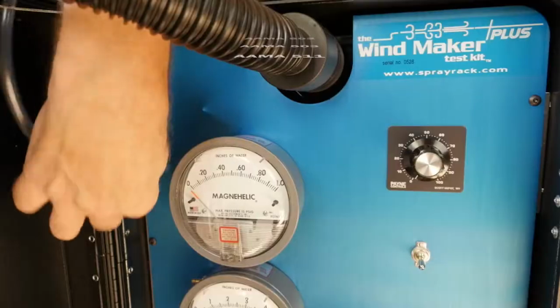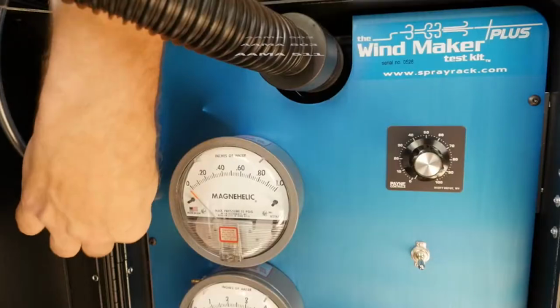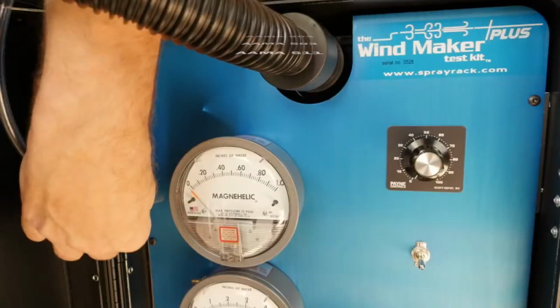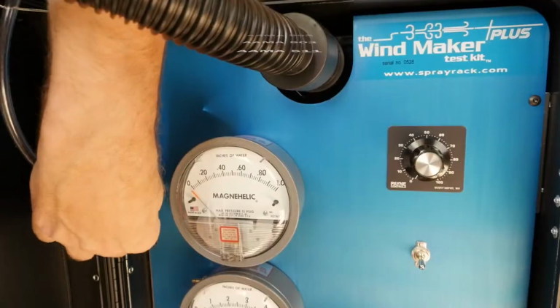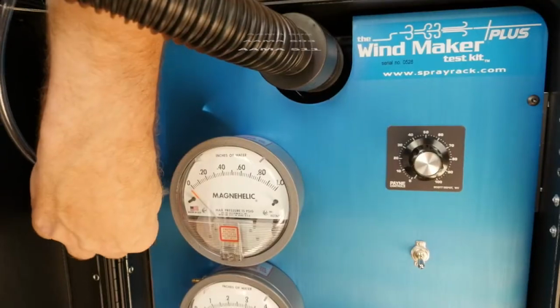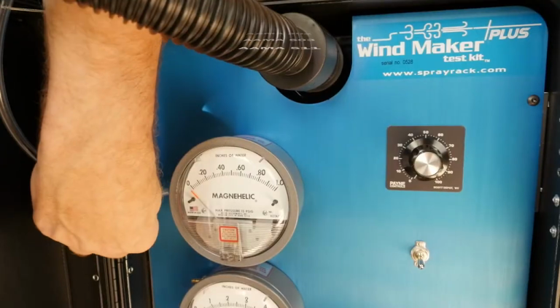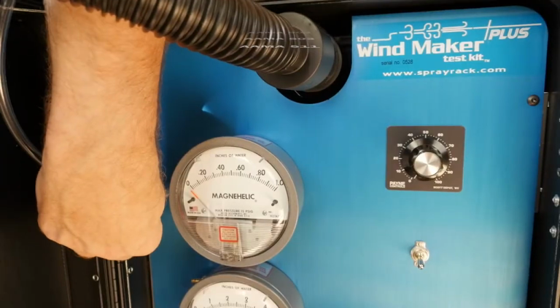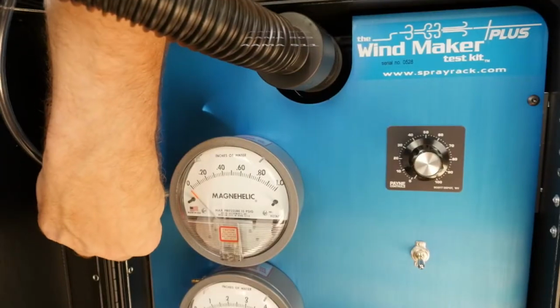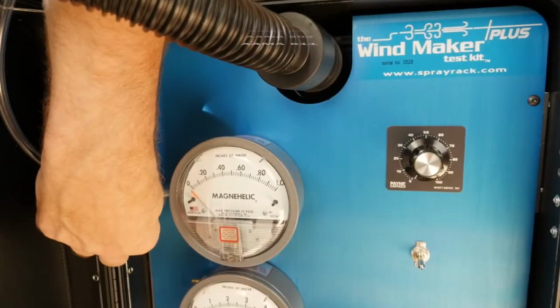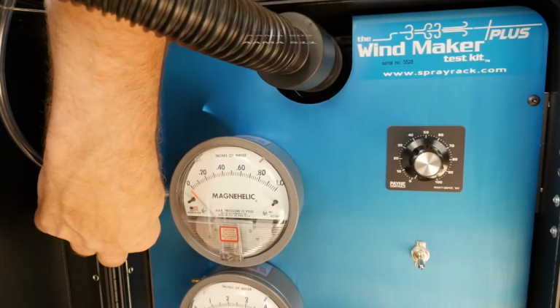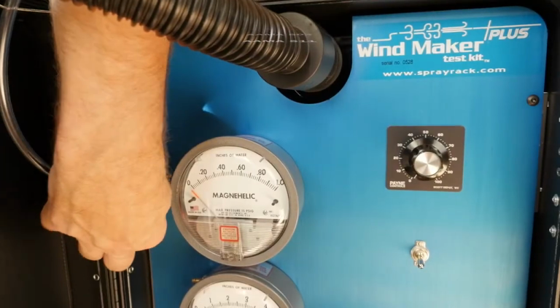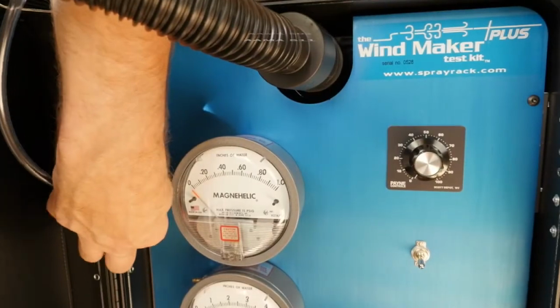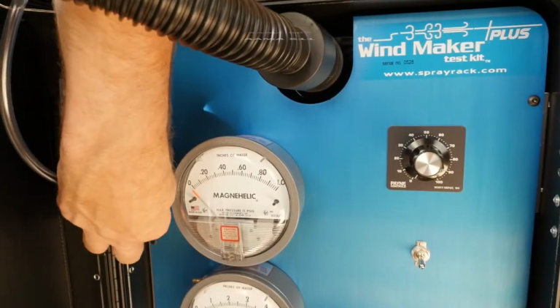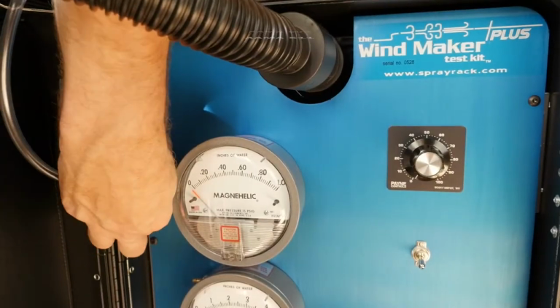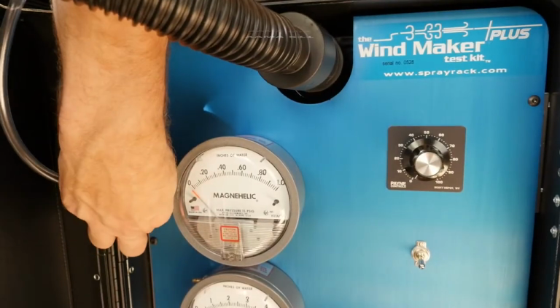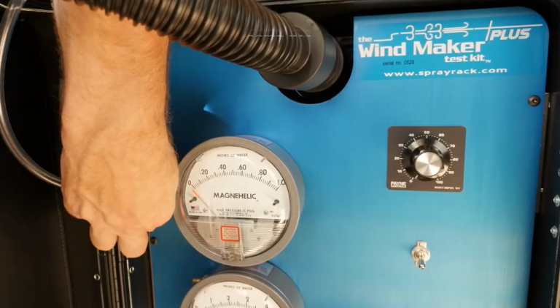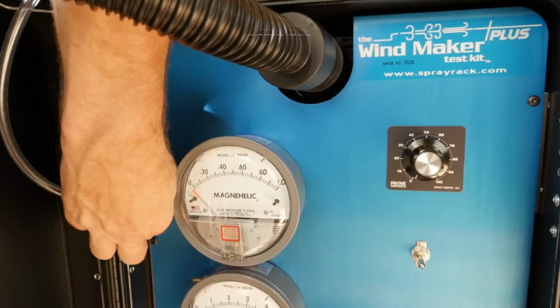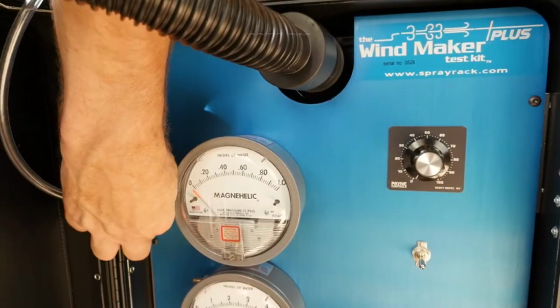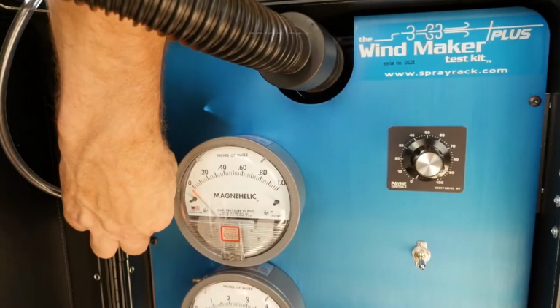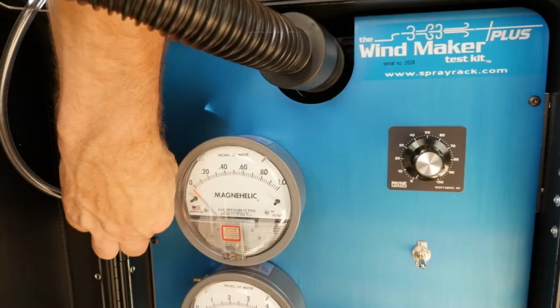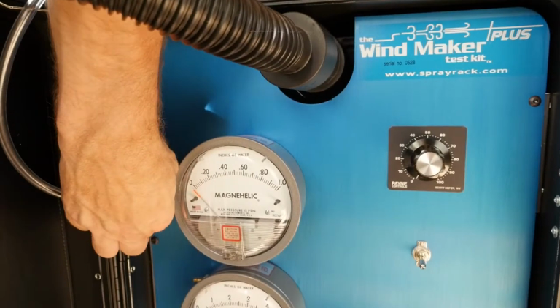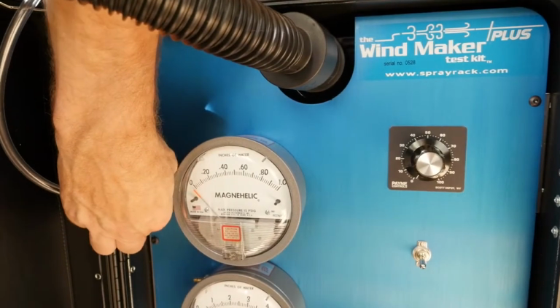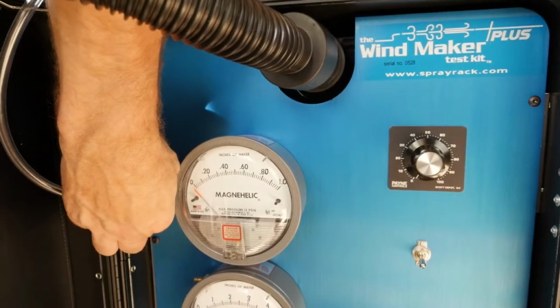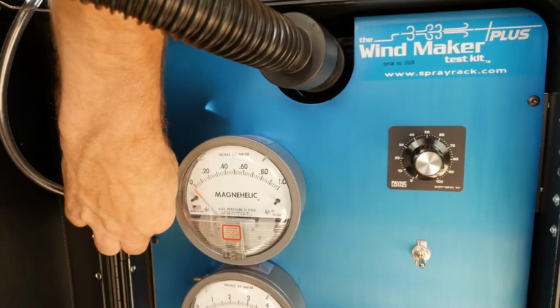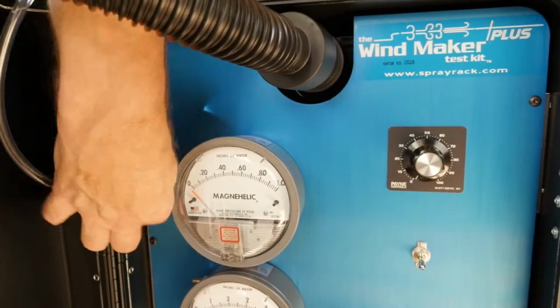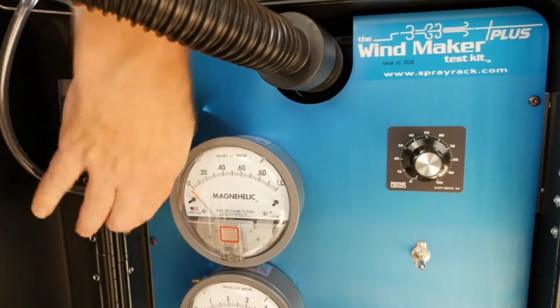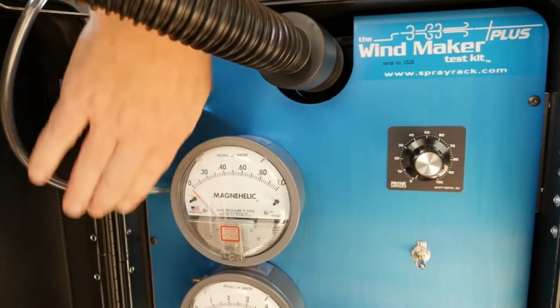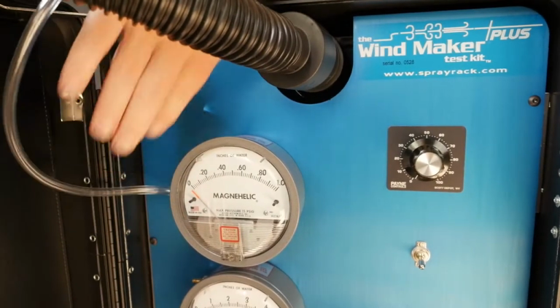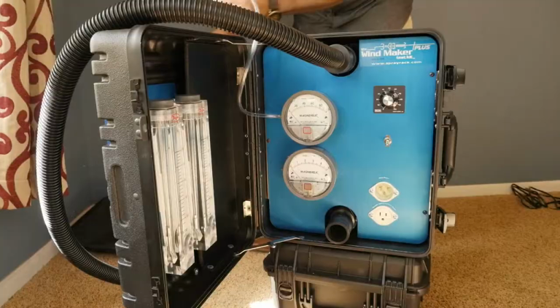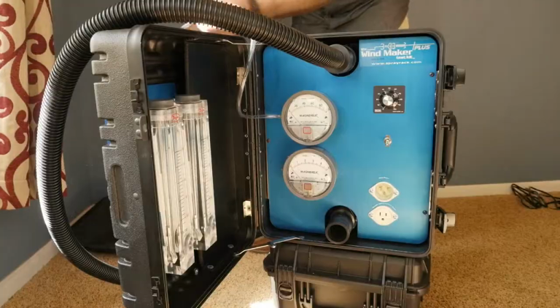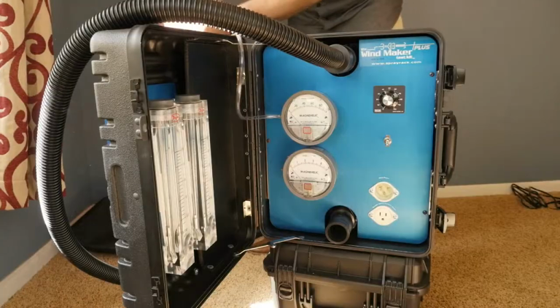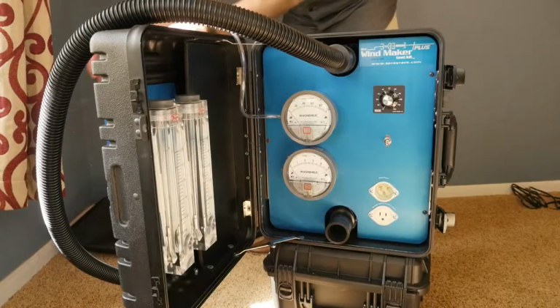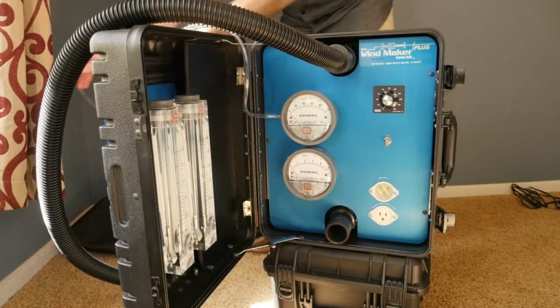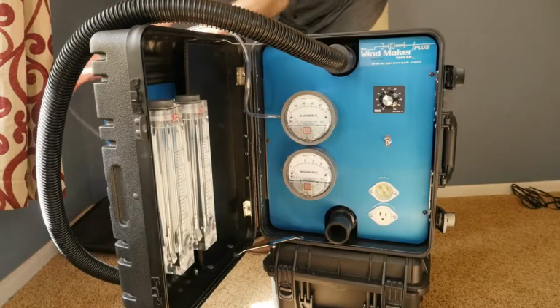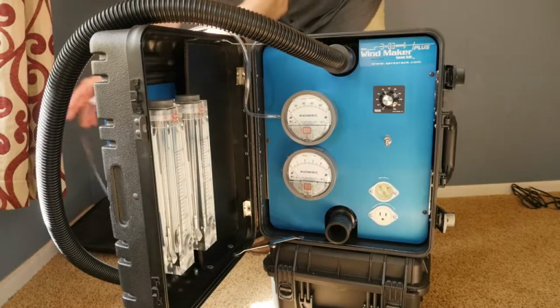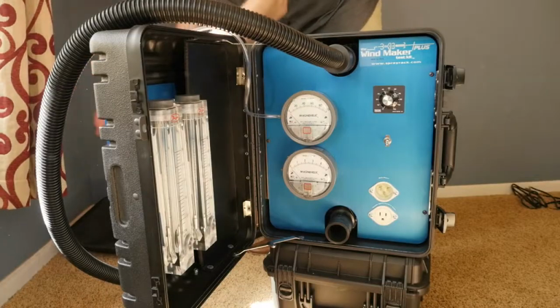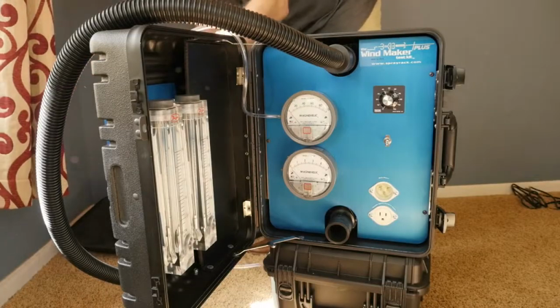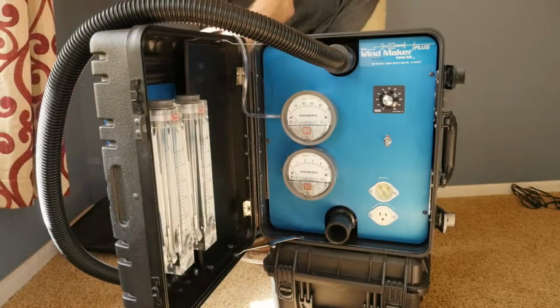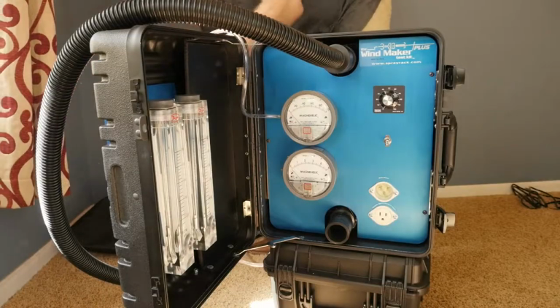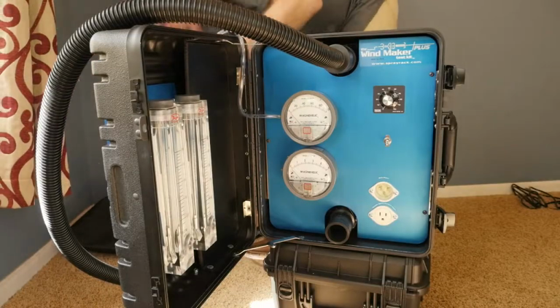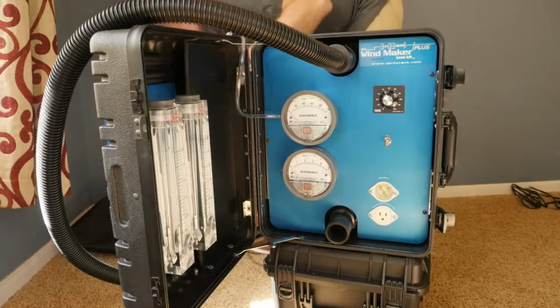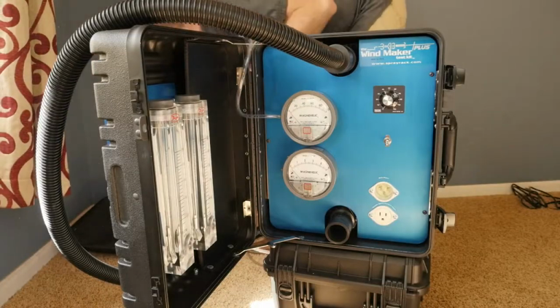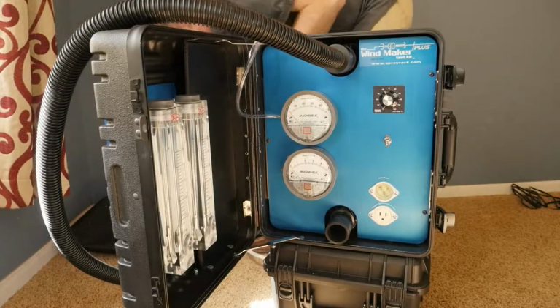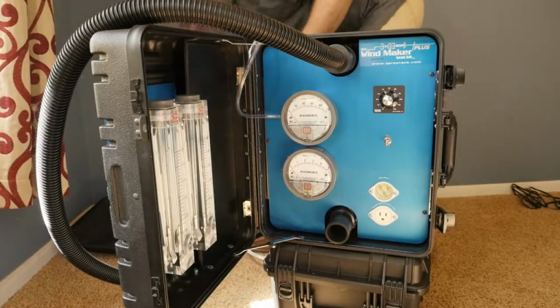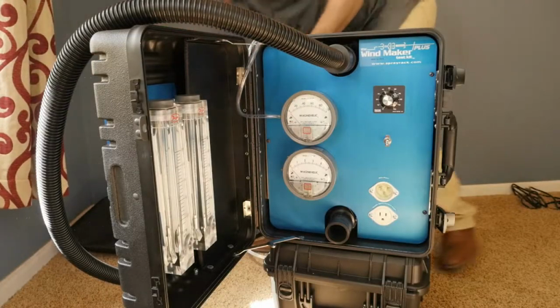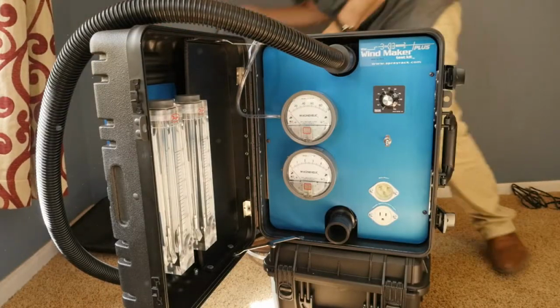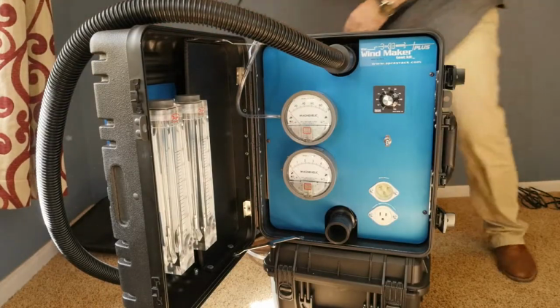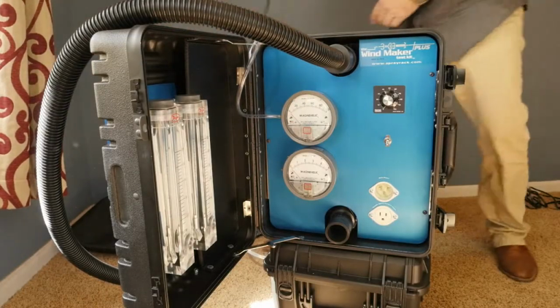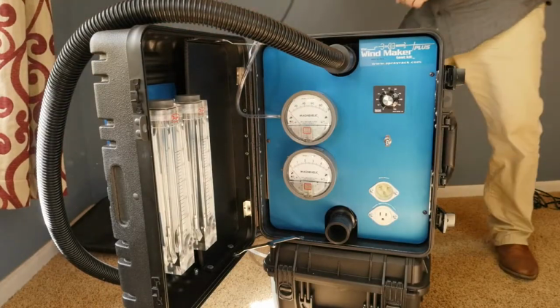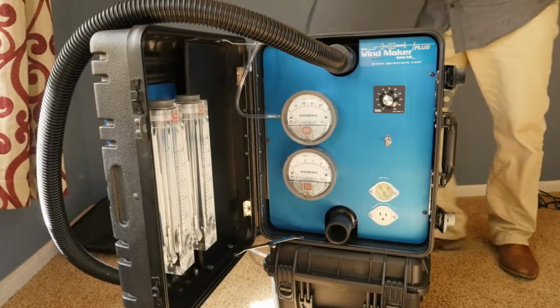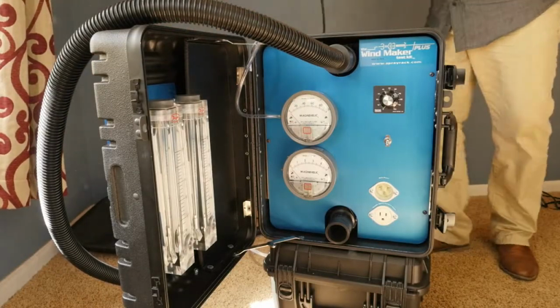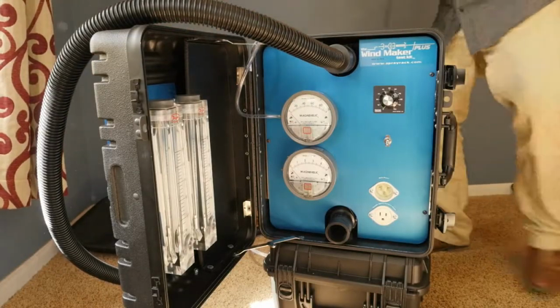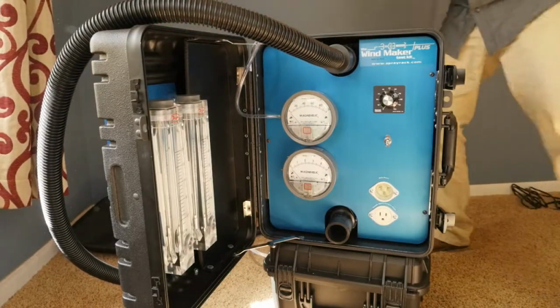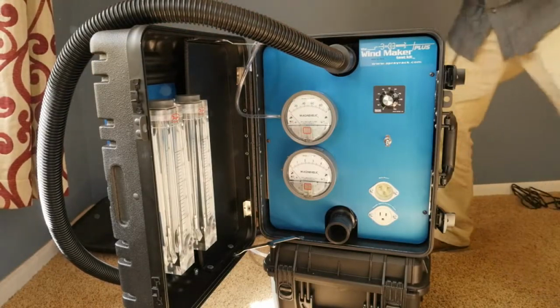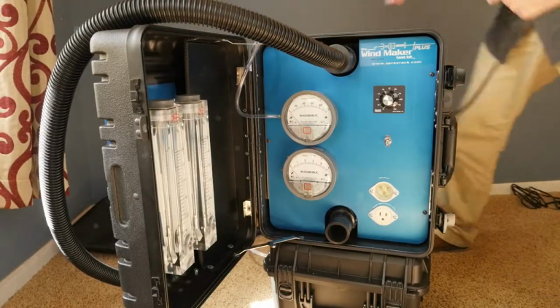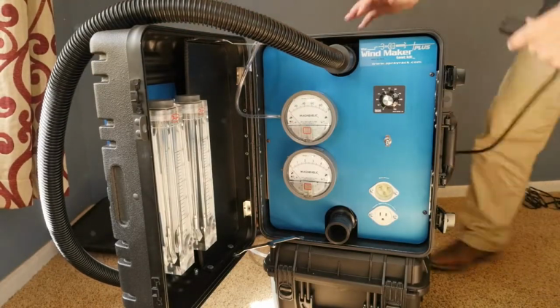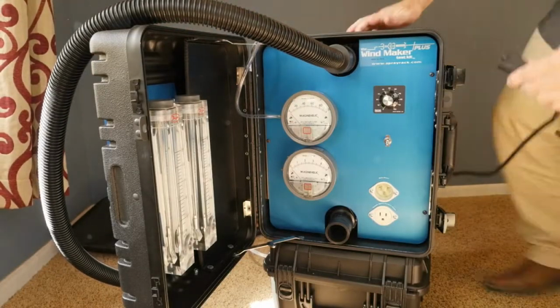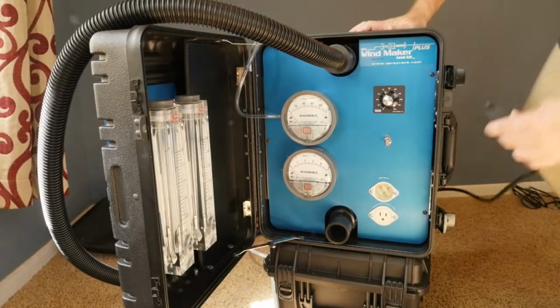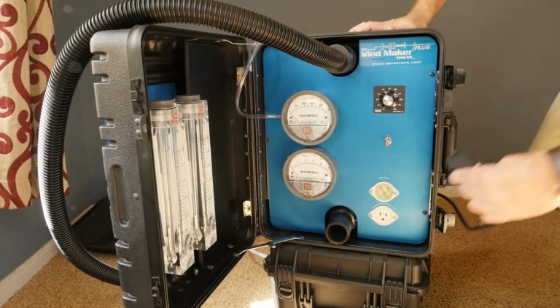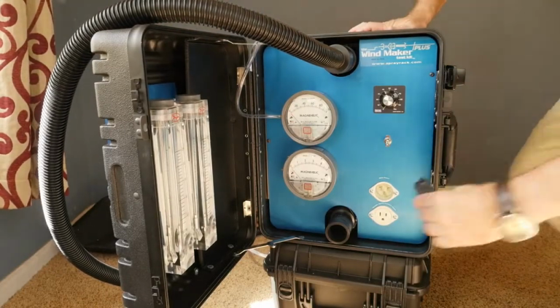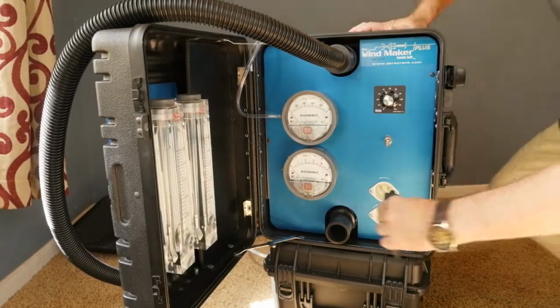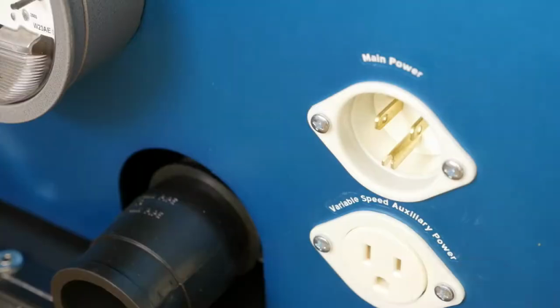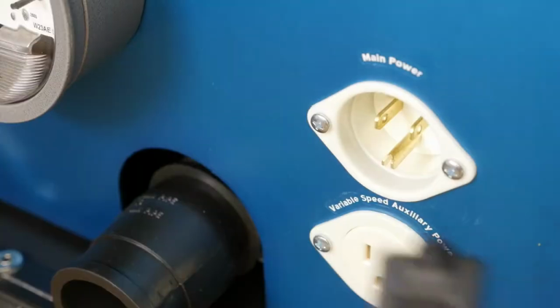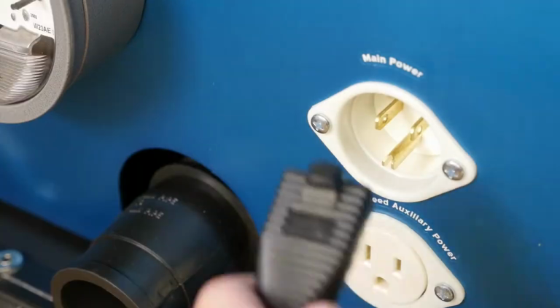Its simple design makes it easy for one person to fully assemble and set it into position in less than one minute.